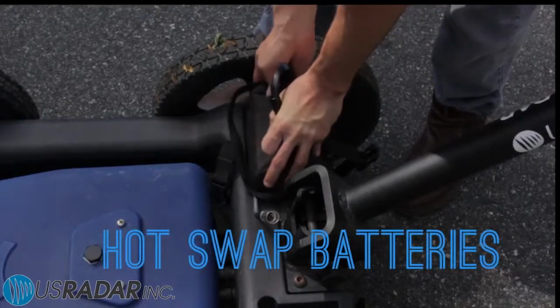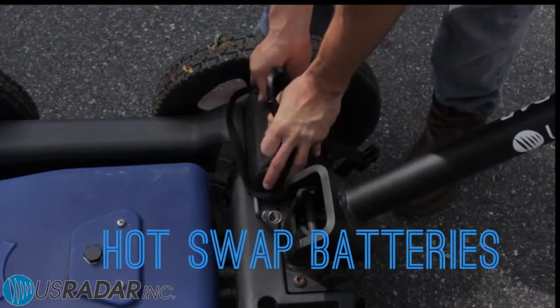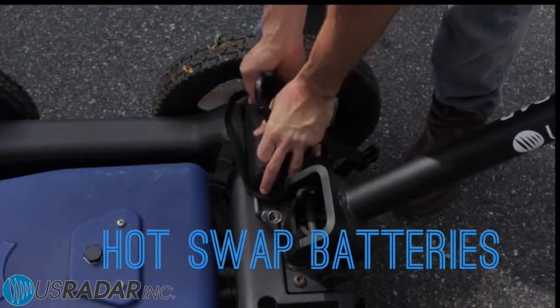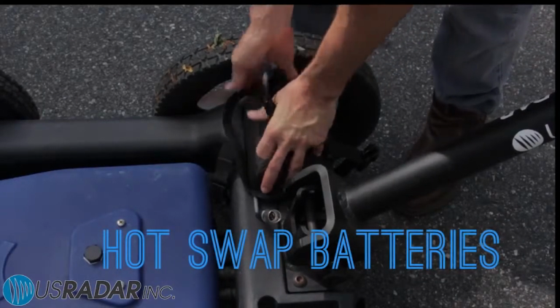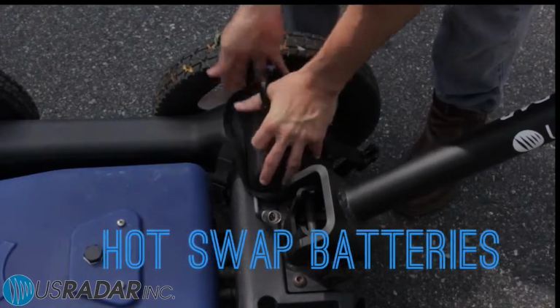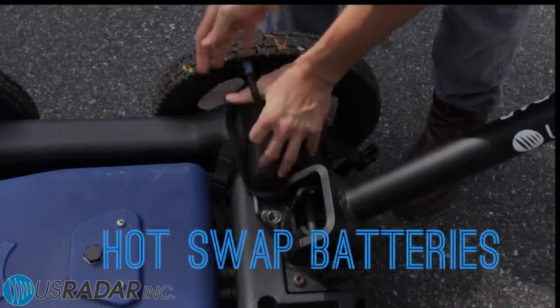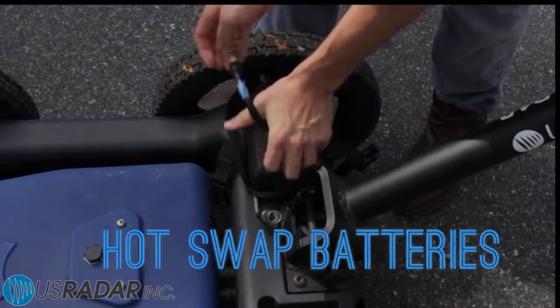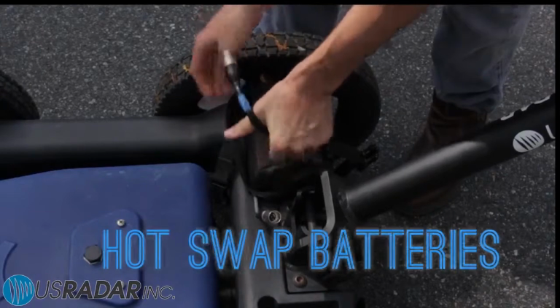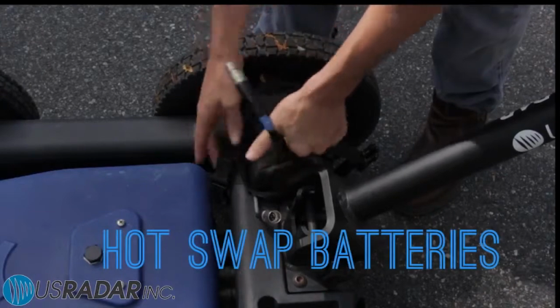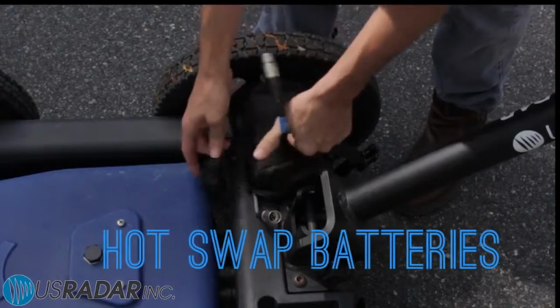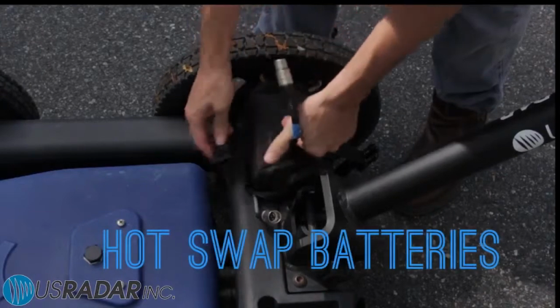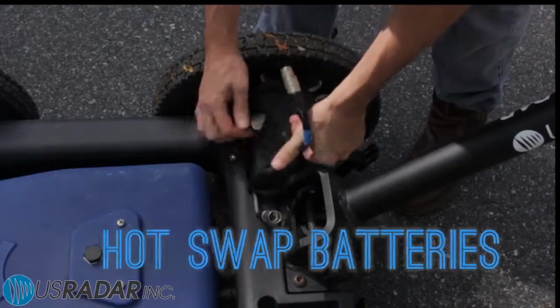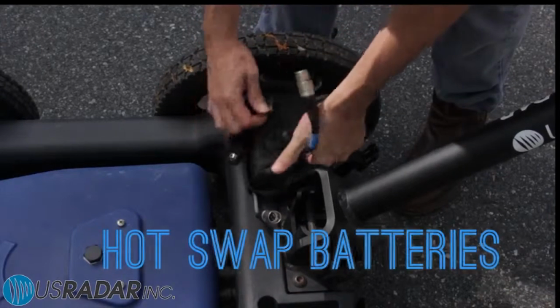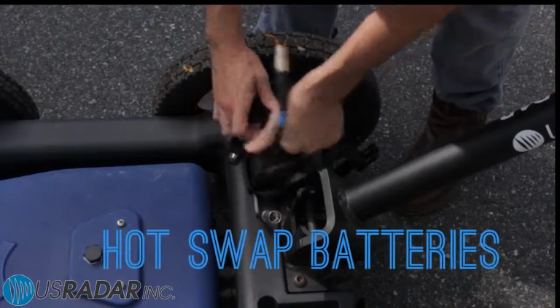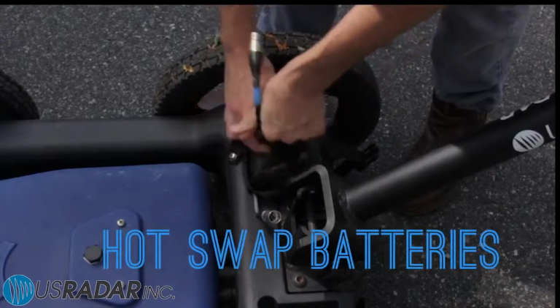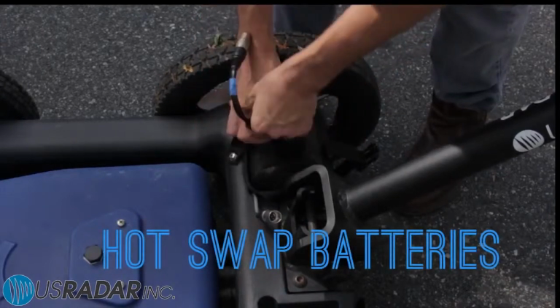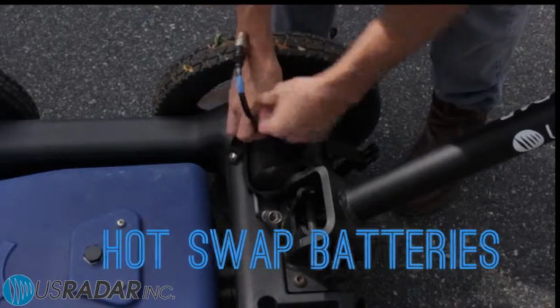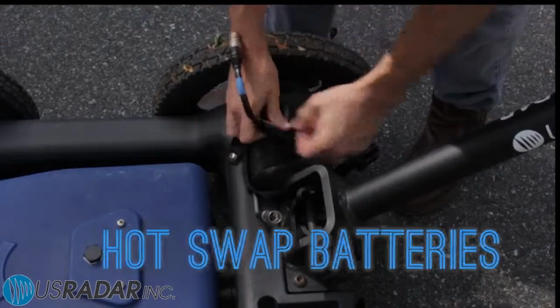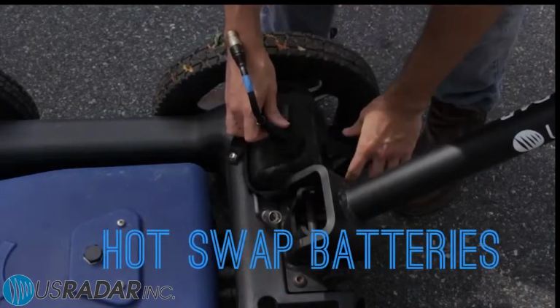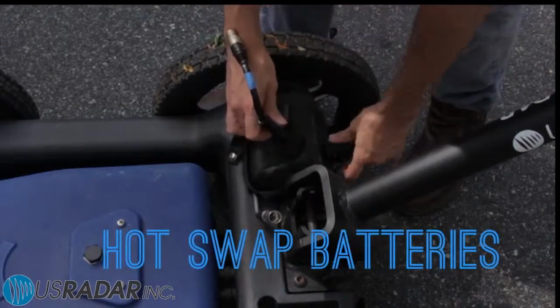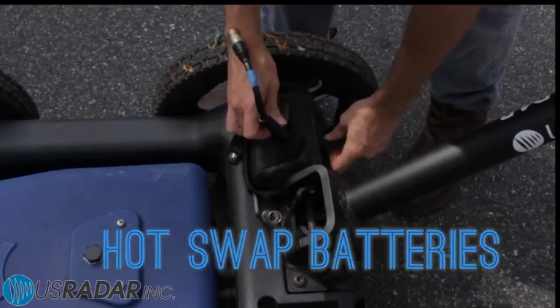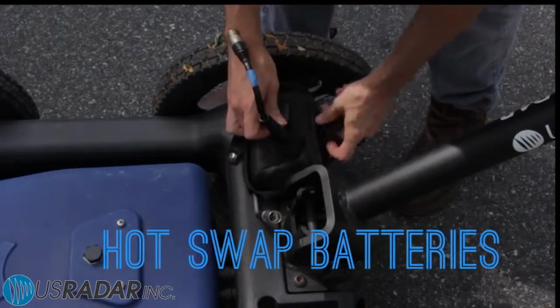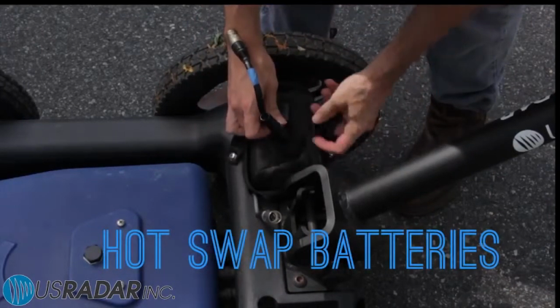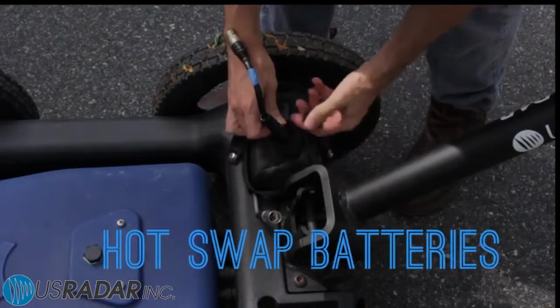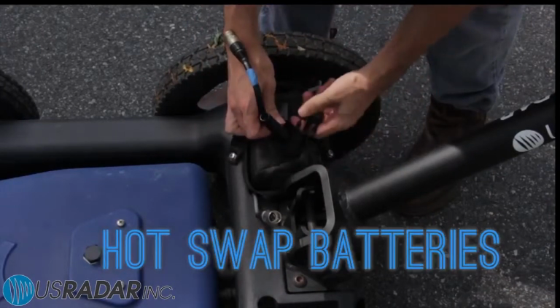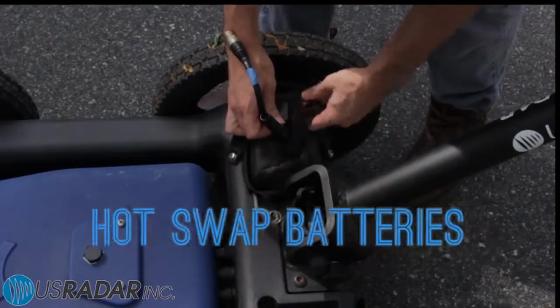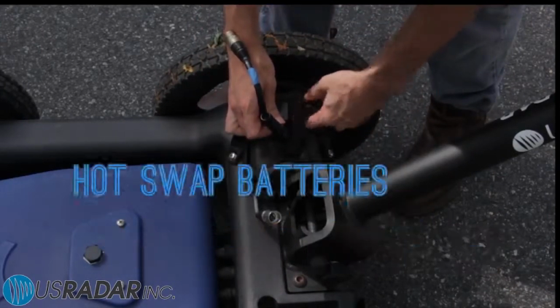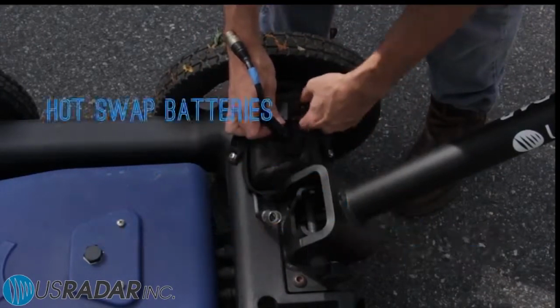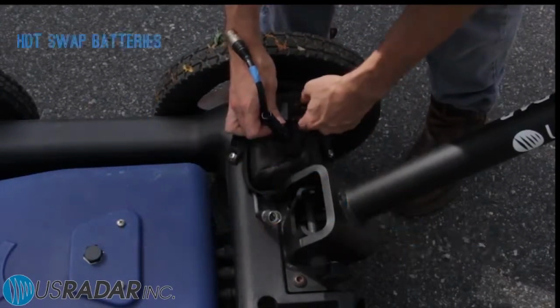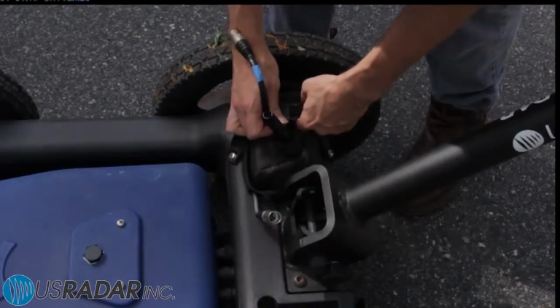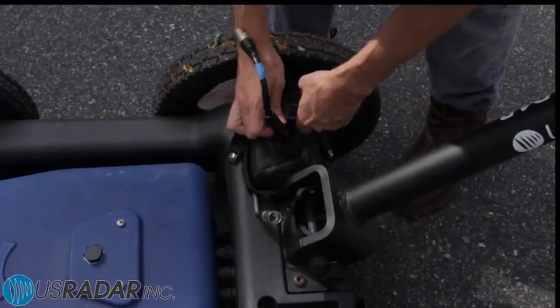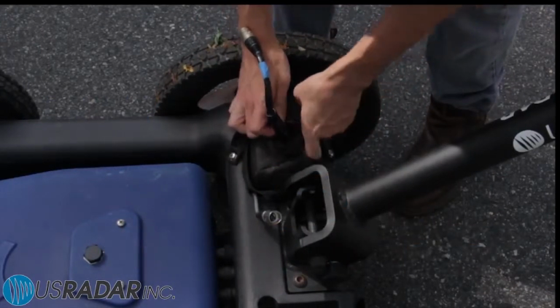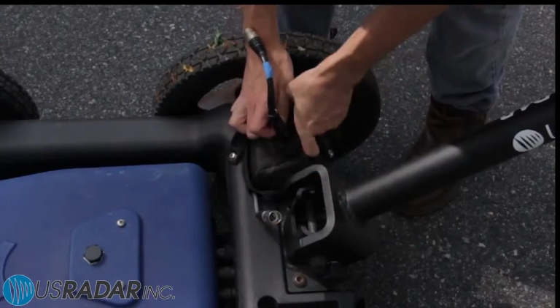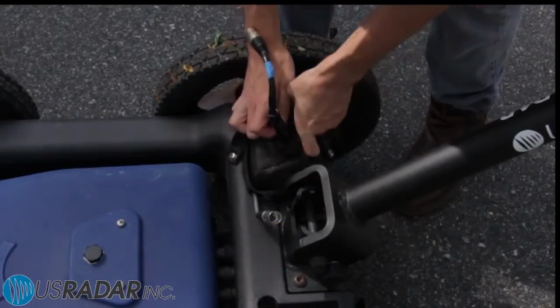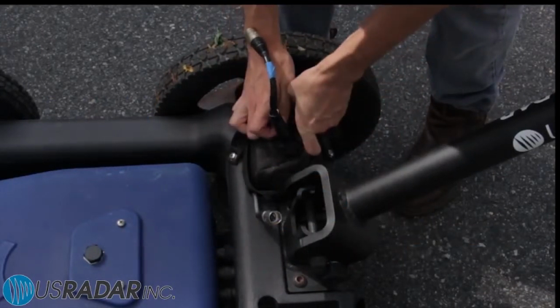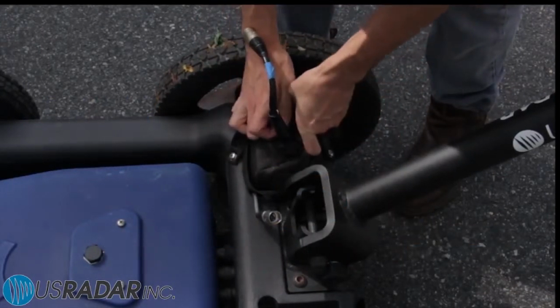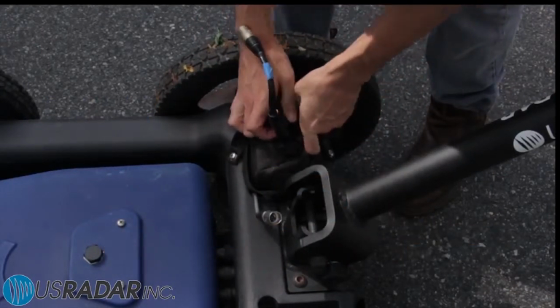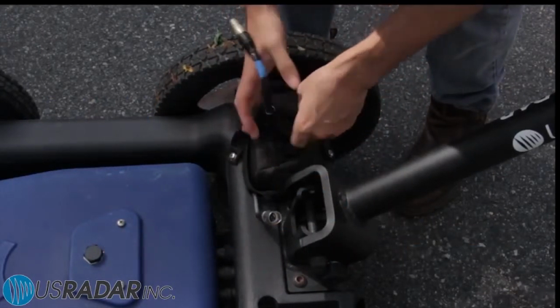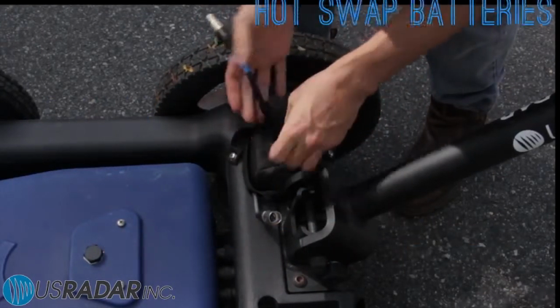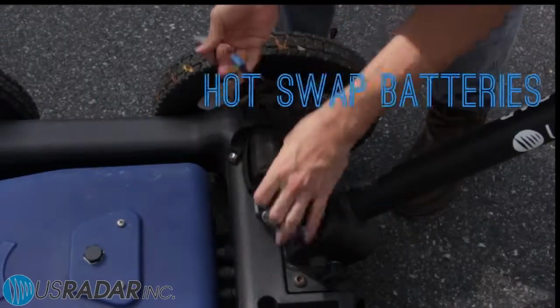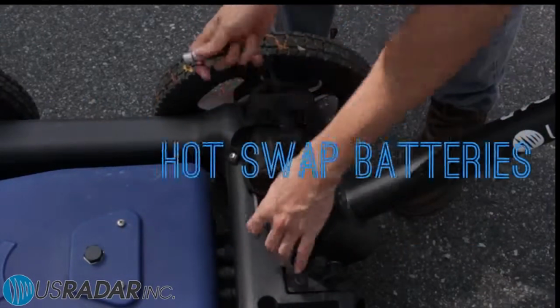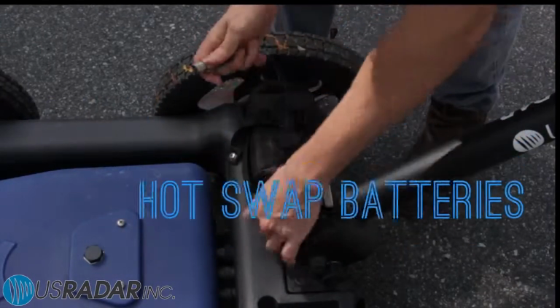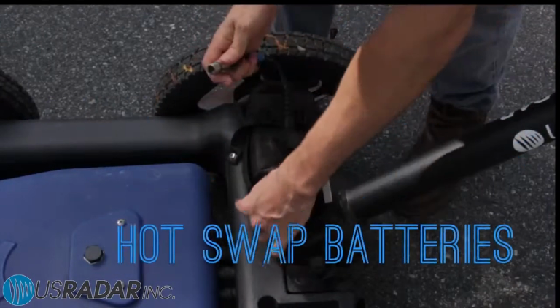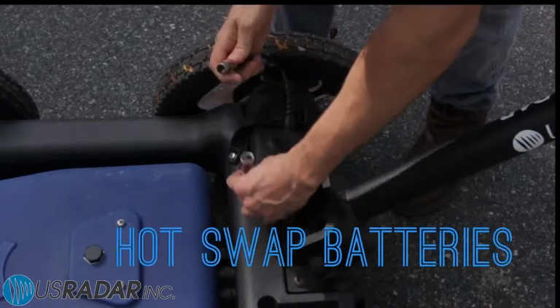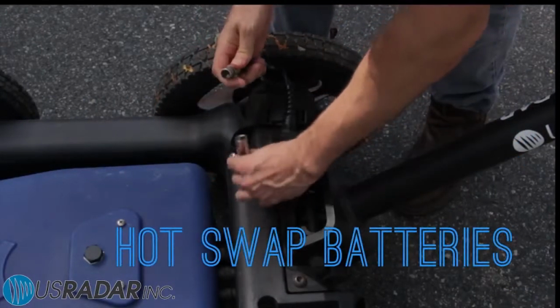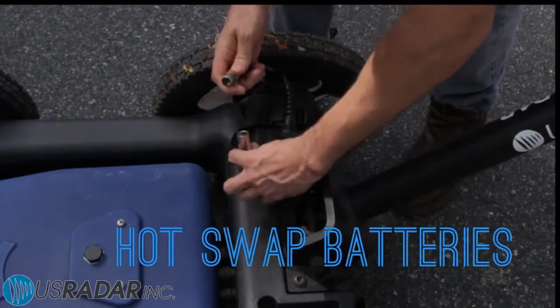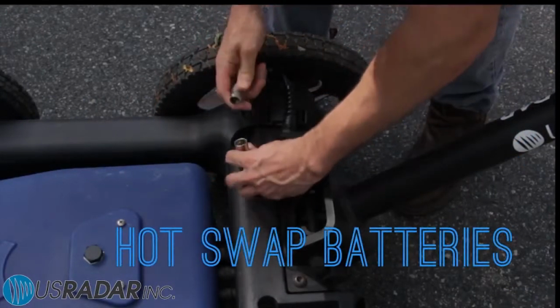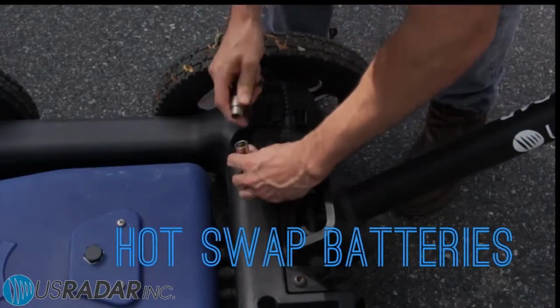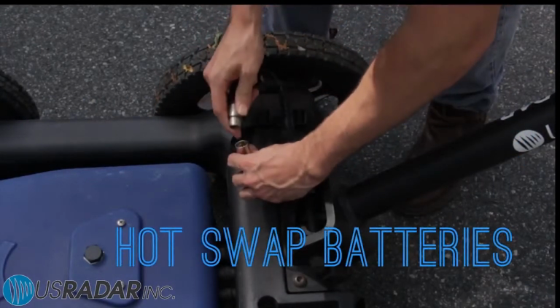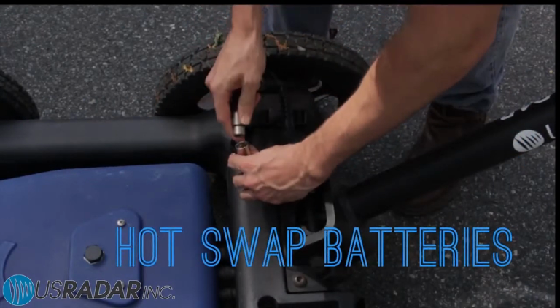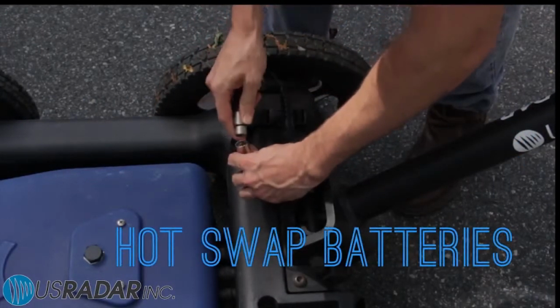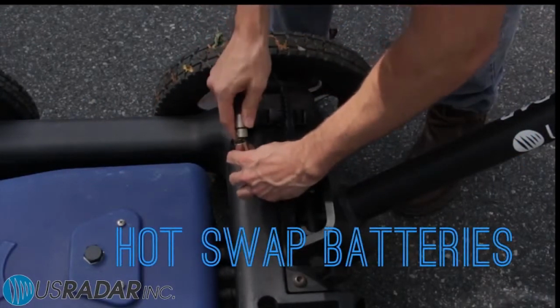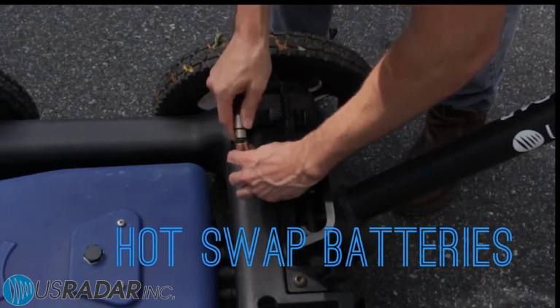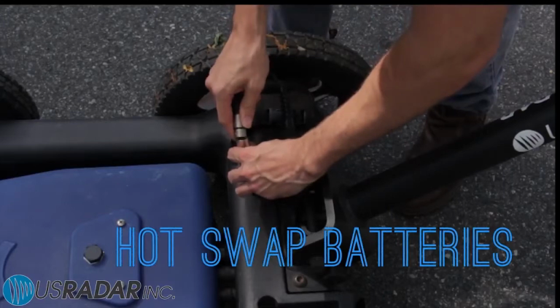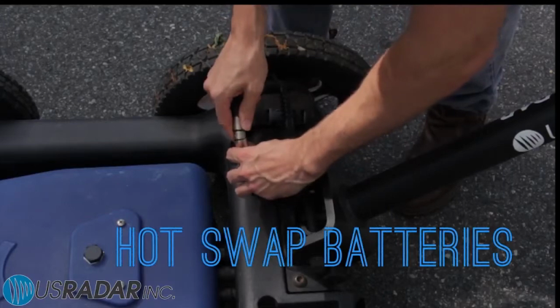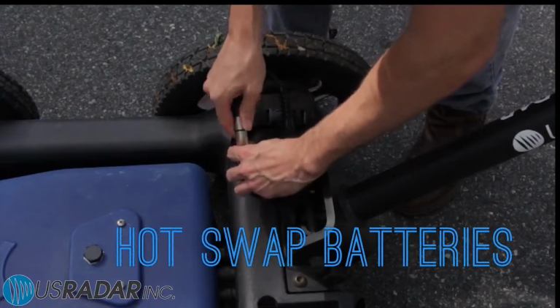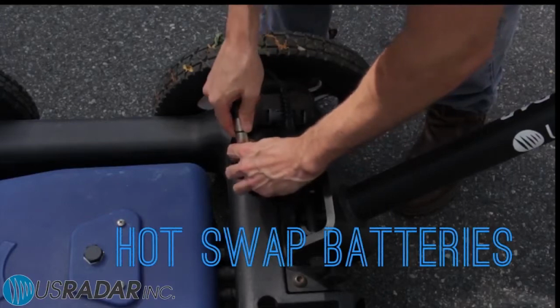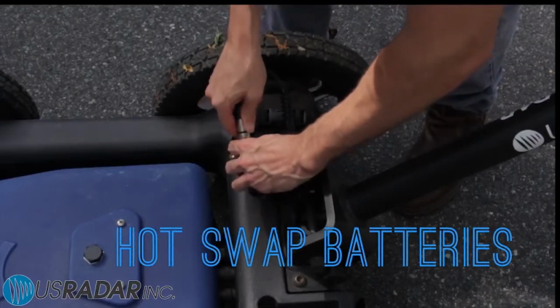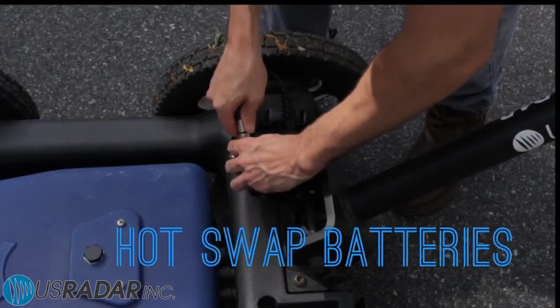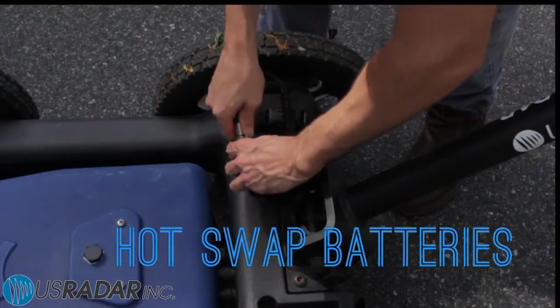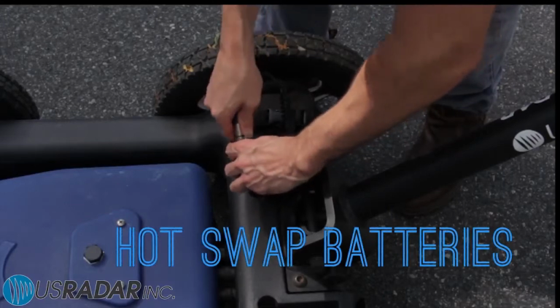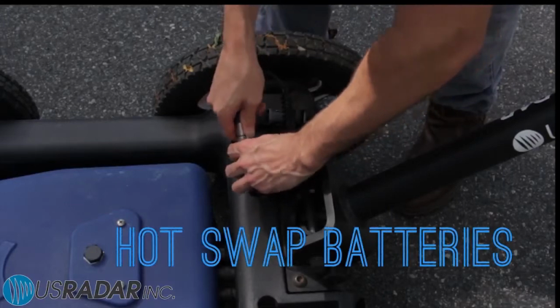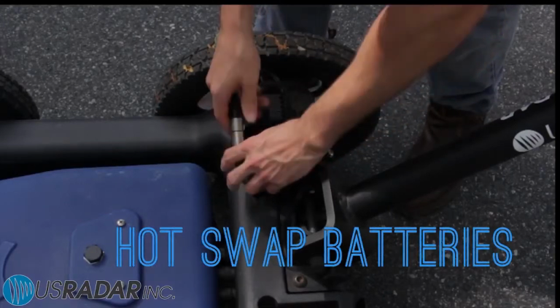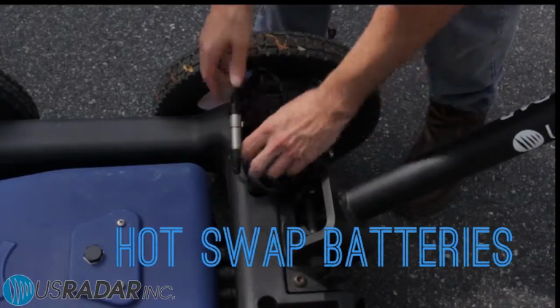The Quantum Imager features a hot-swappable battery system. This means continuous use throughout the day without recharging.